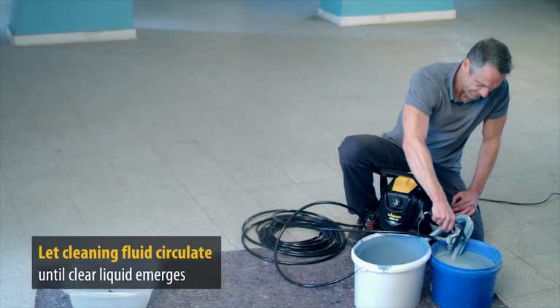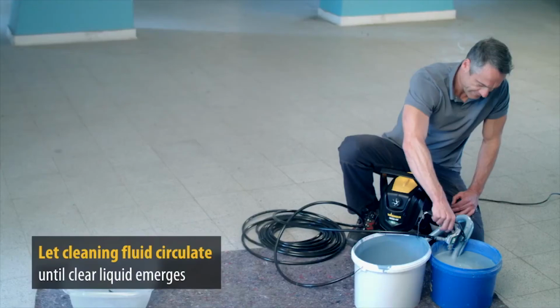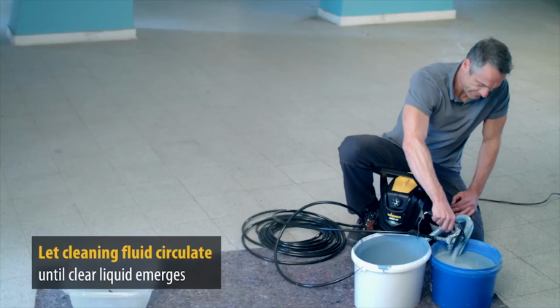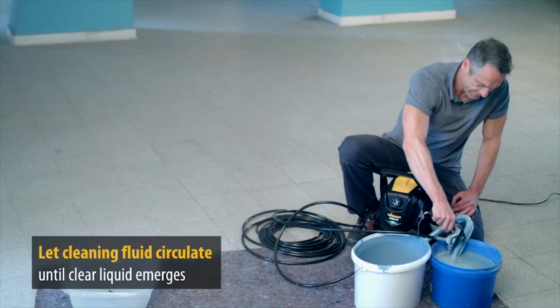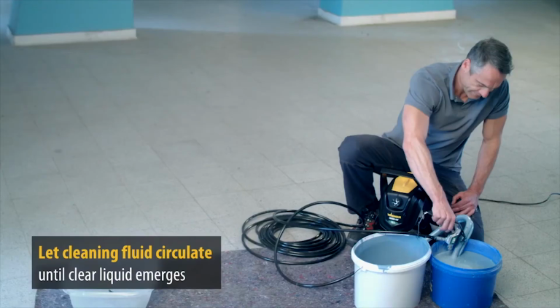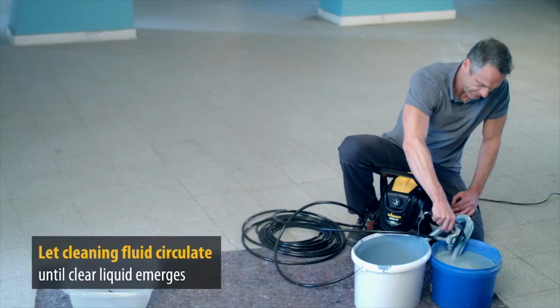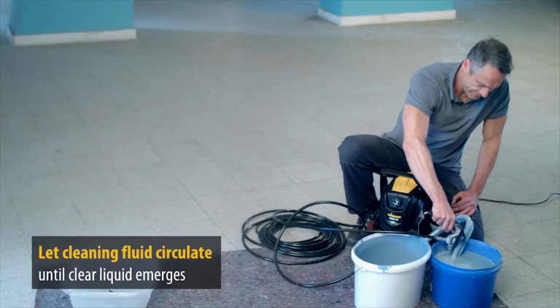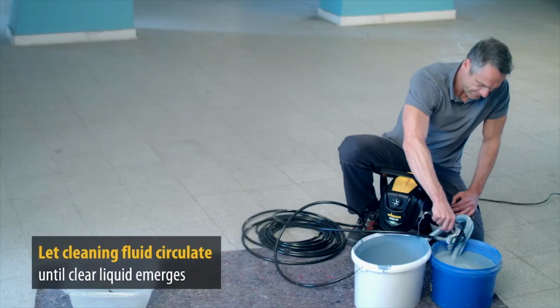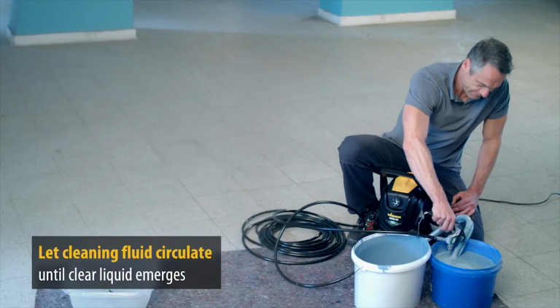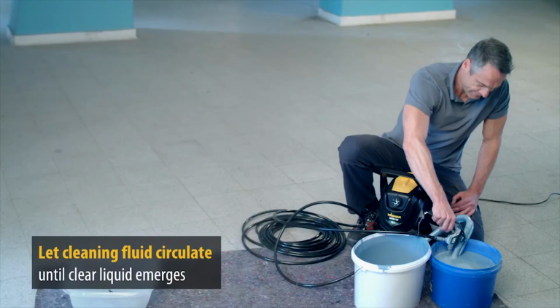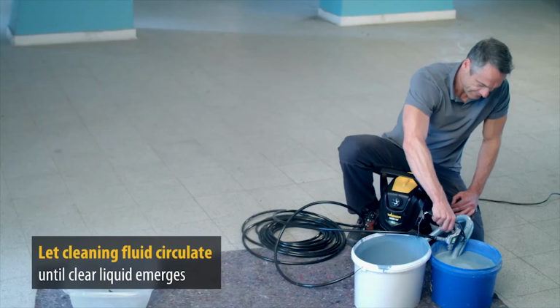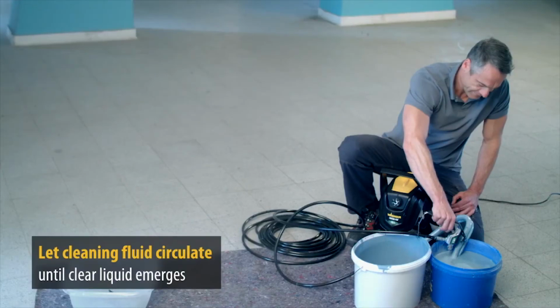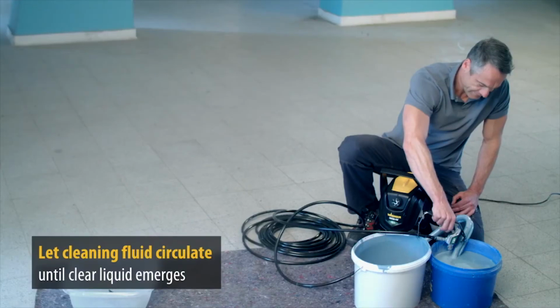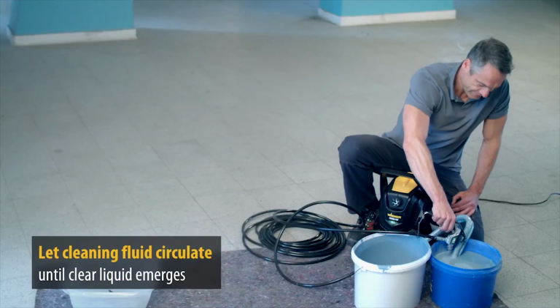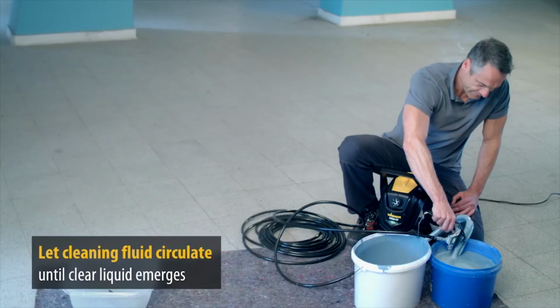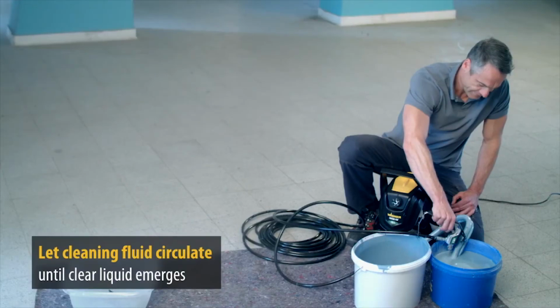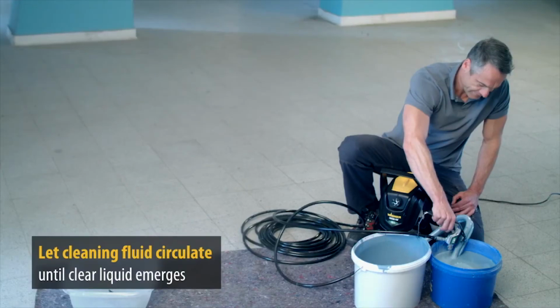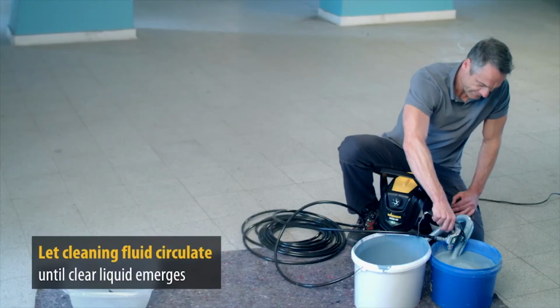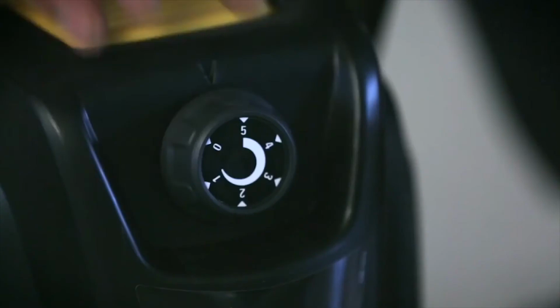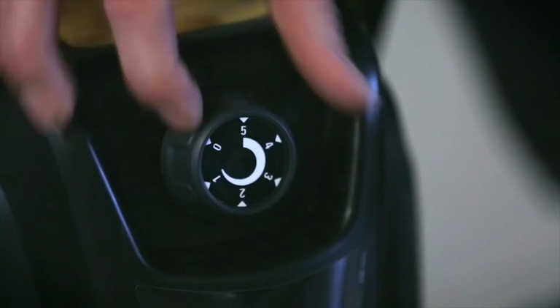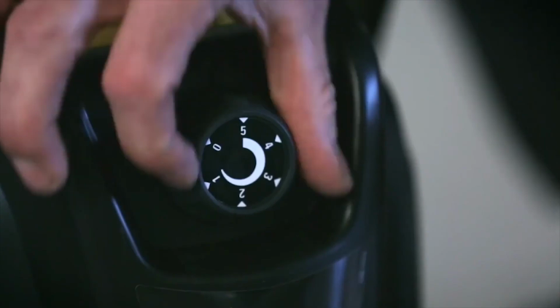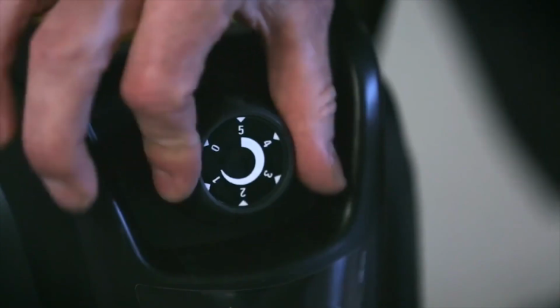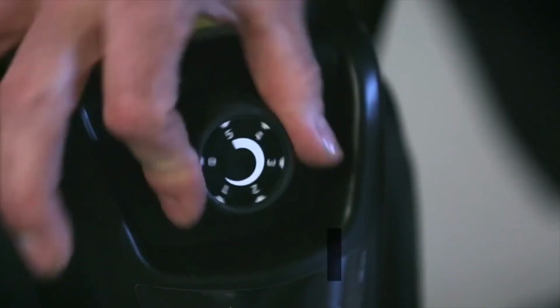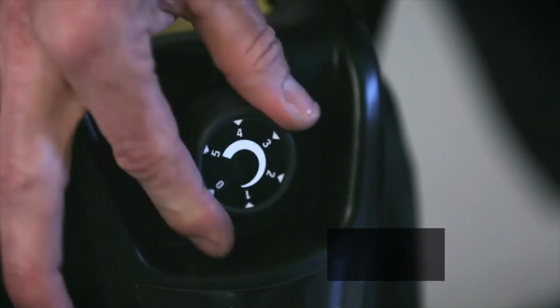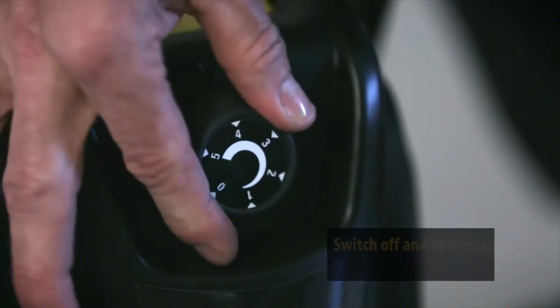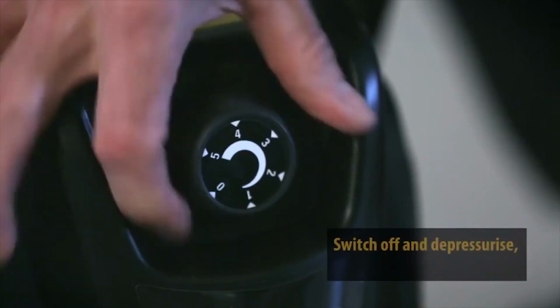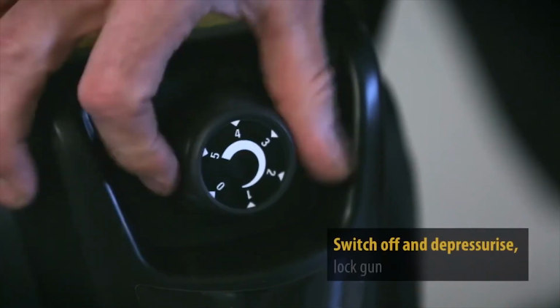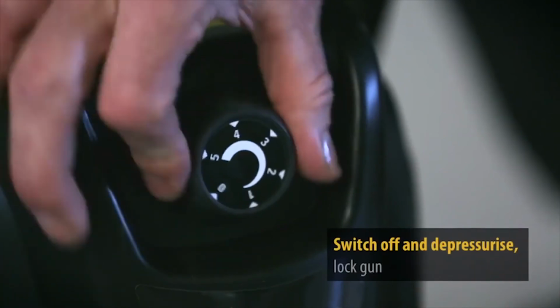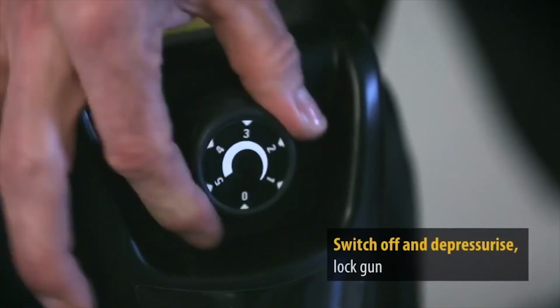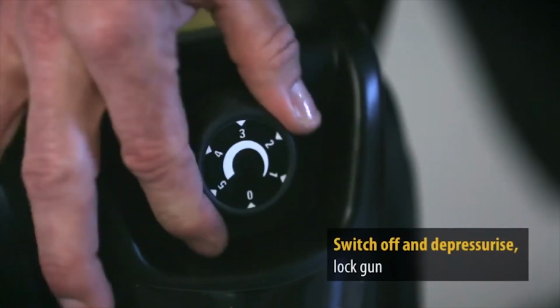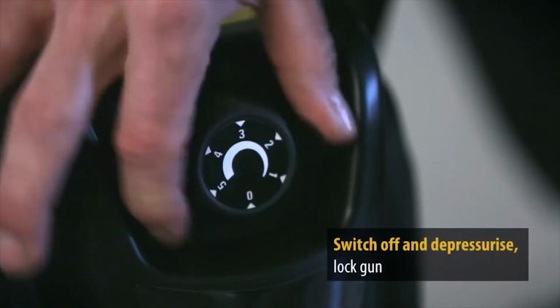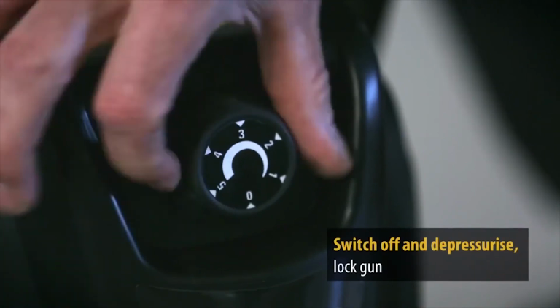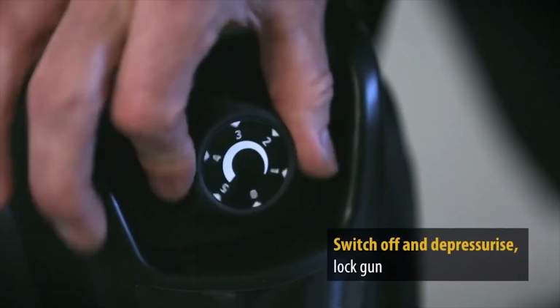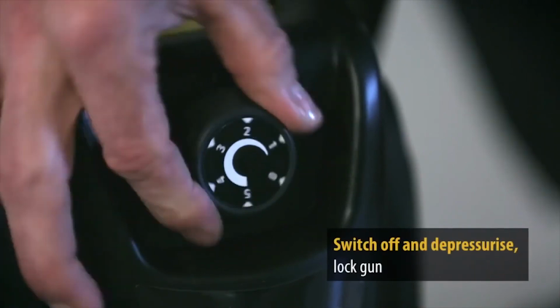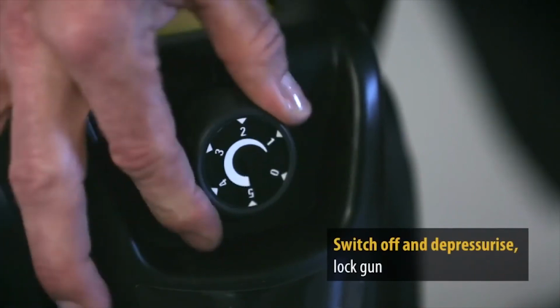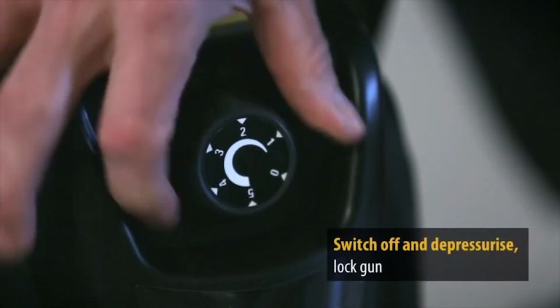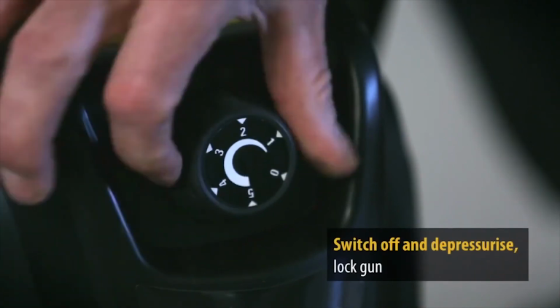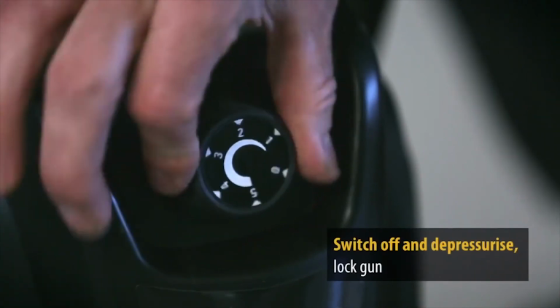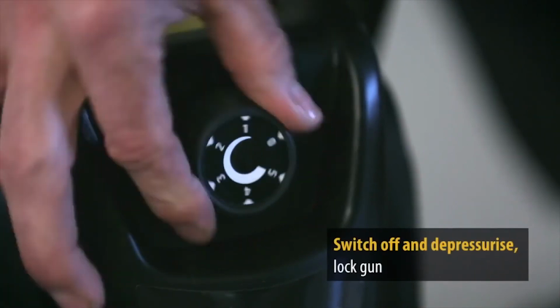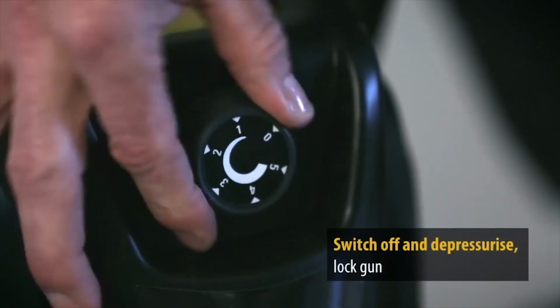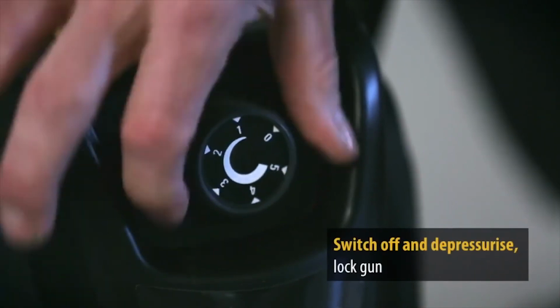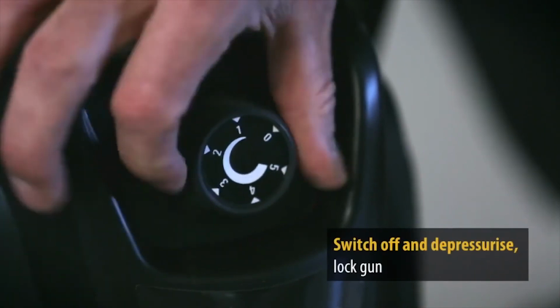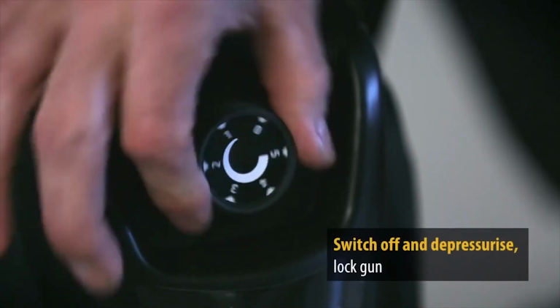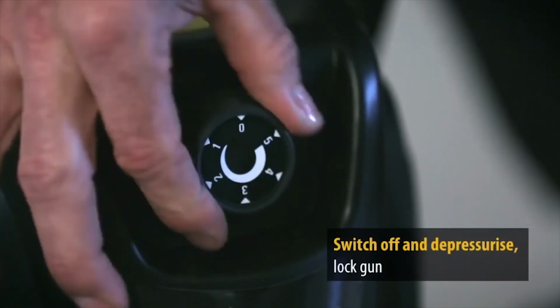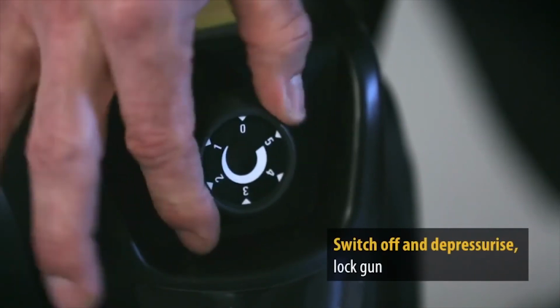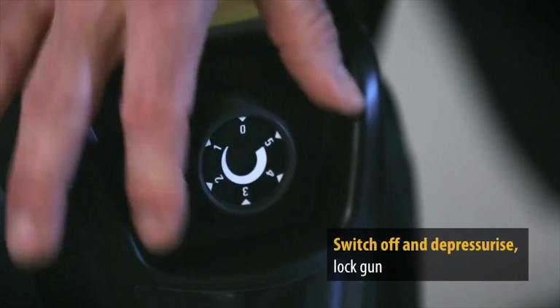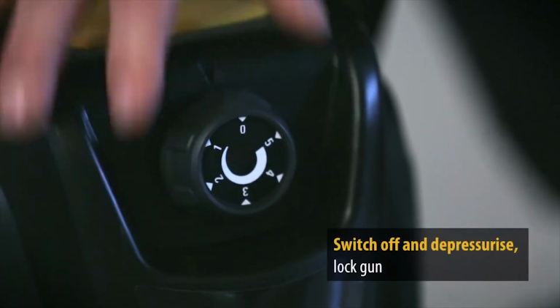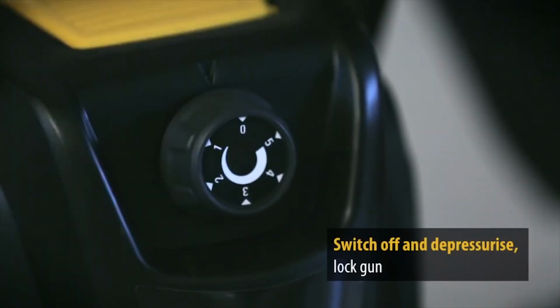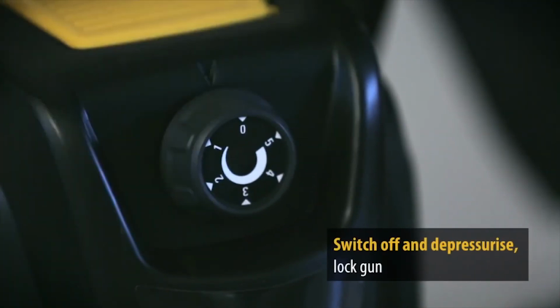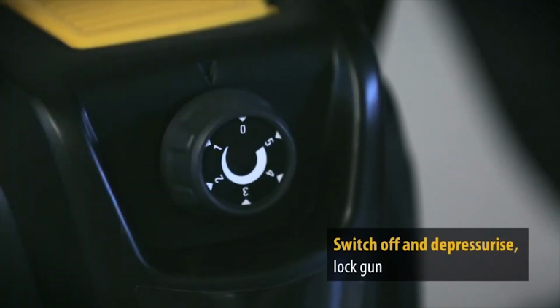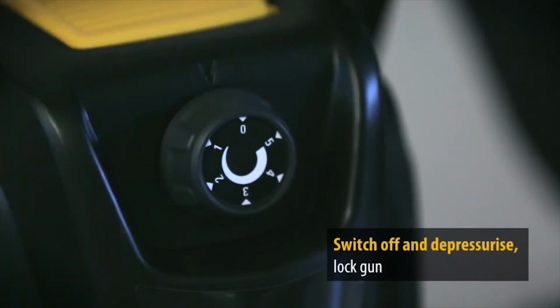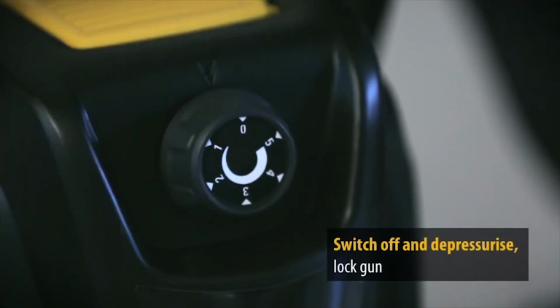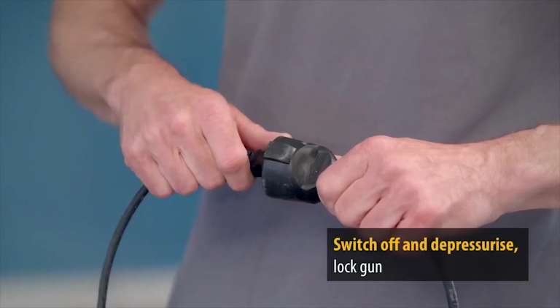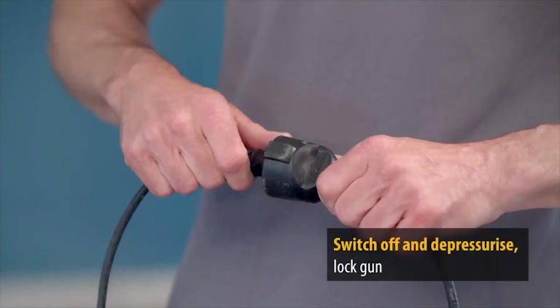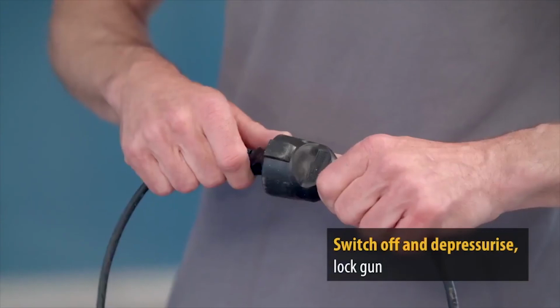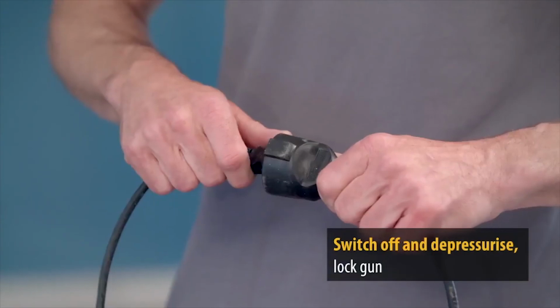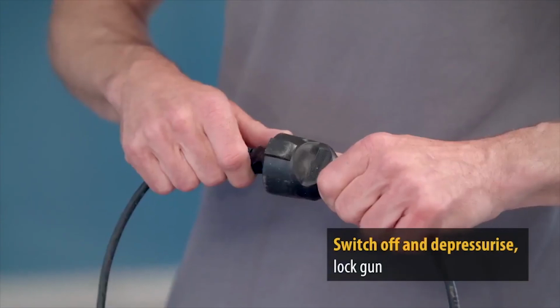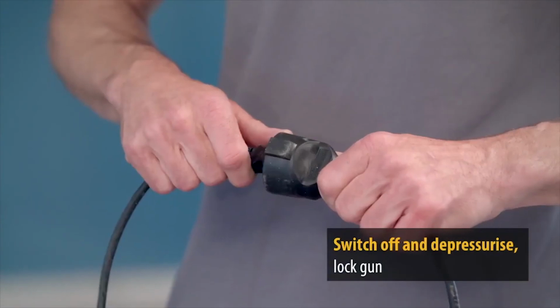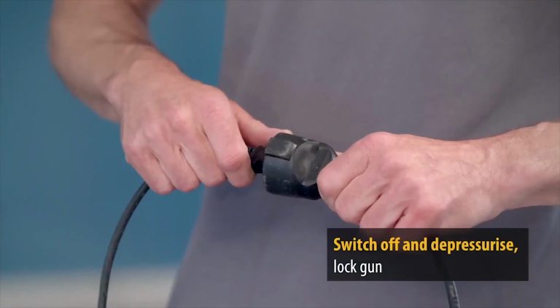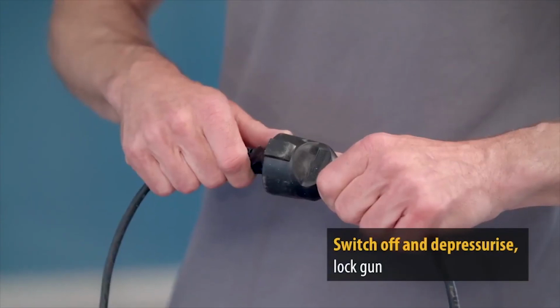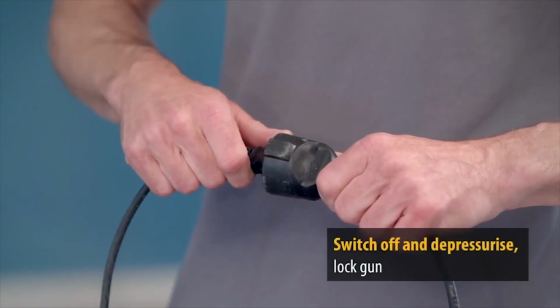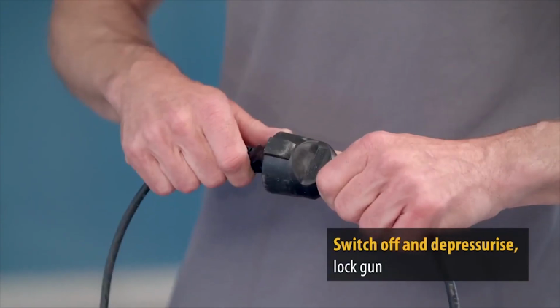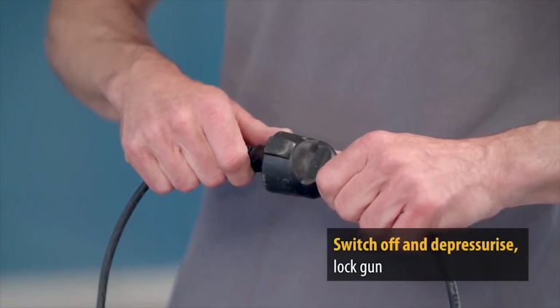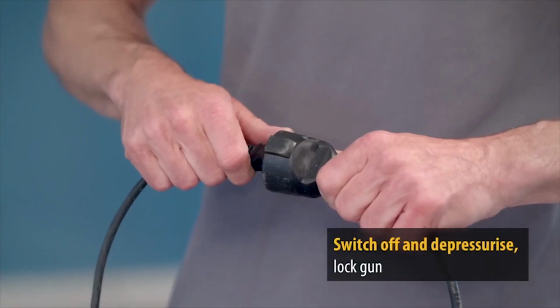Switch the unit off by turning the switch to zero and then disconnect from the mains, allow to dry, then store.